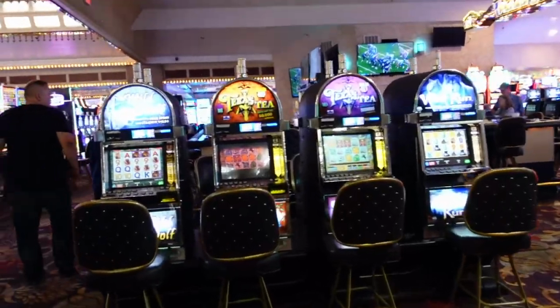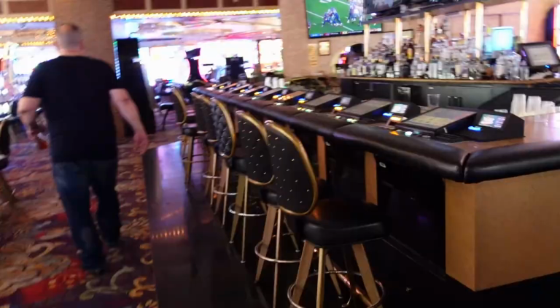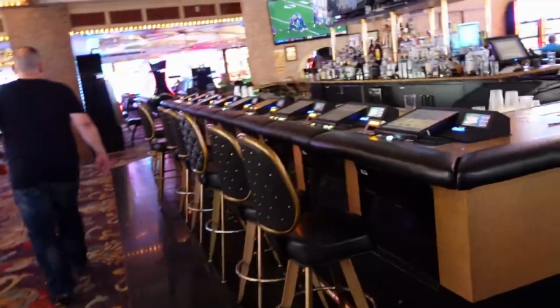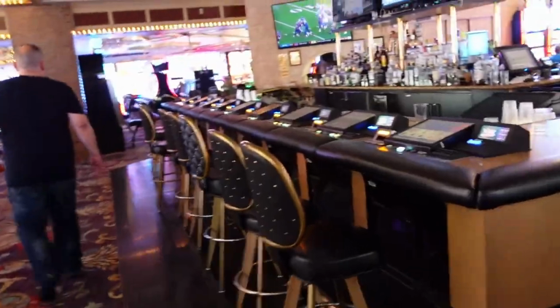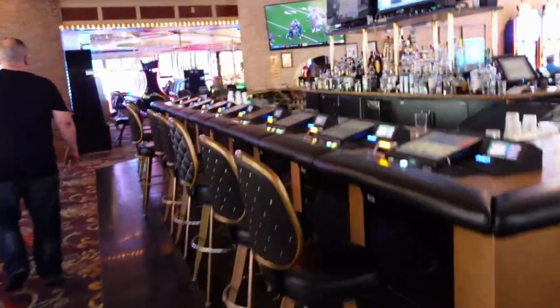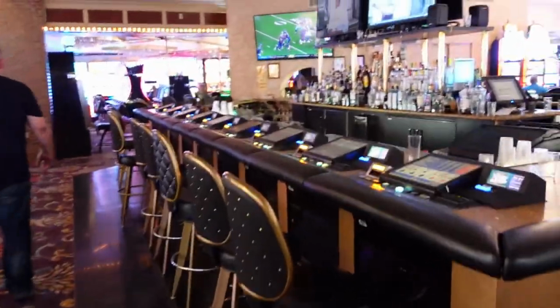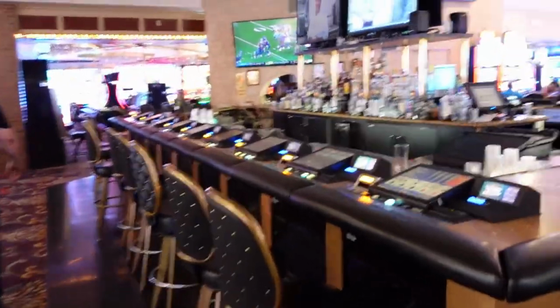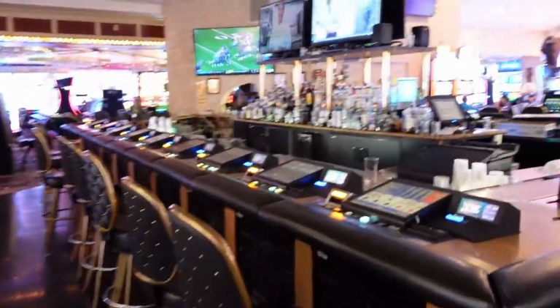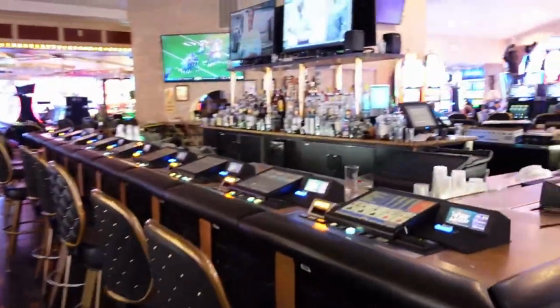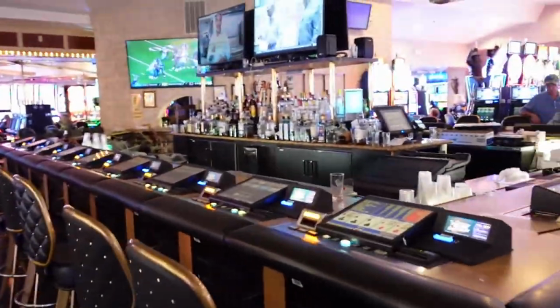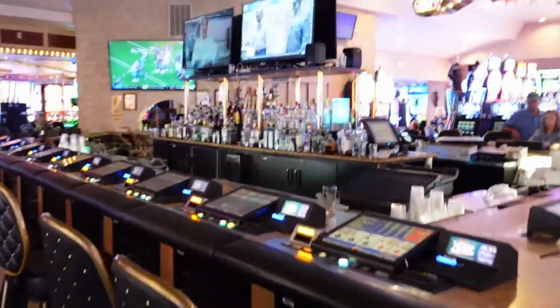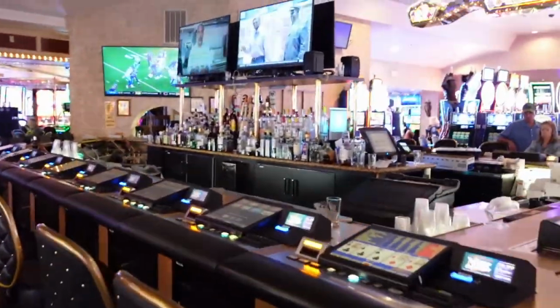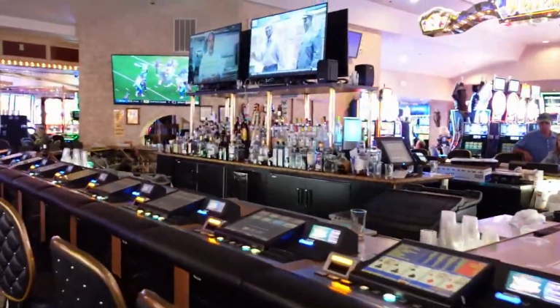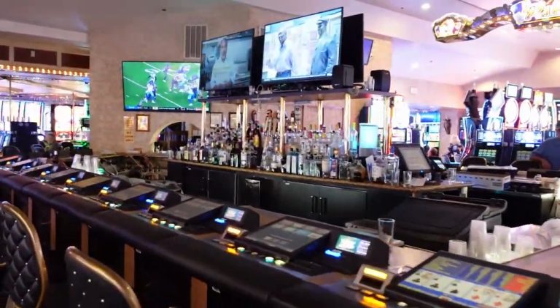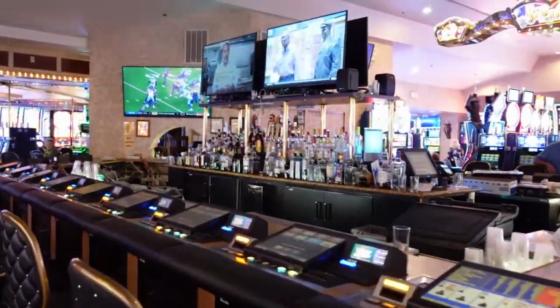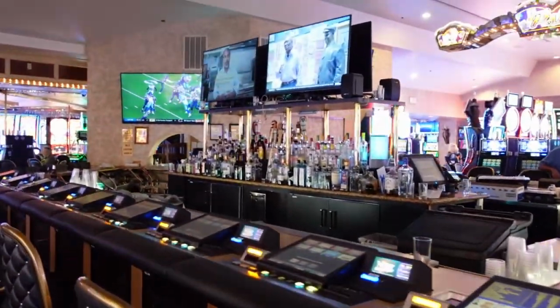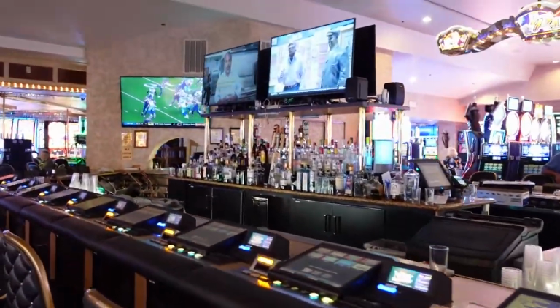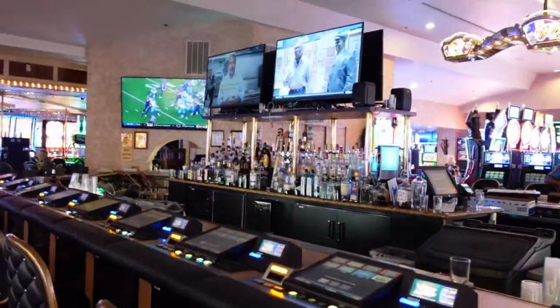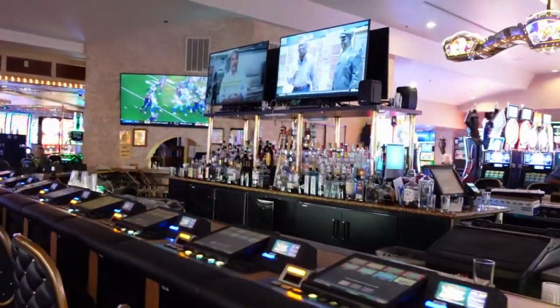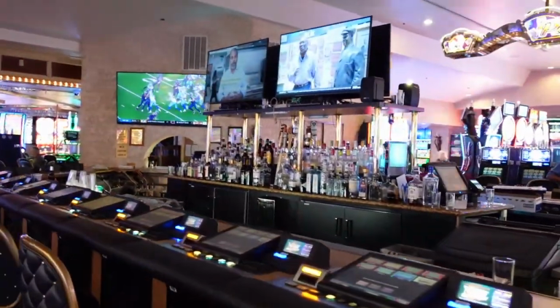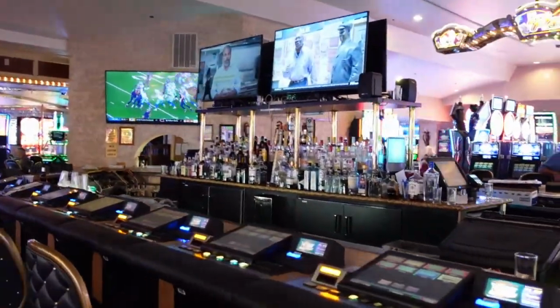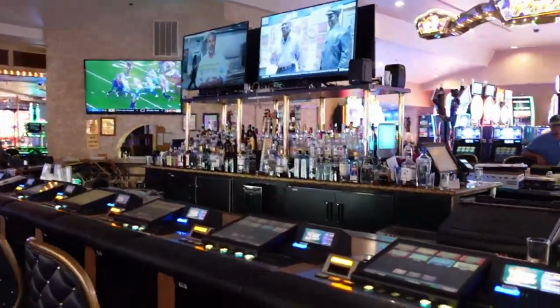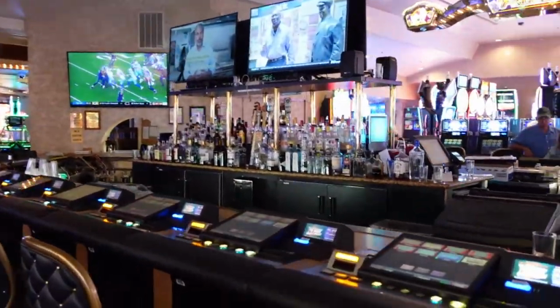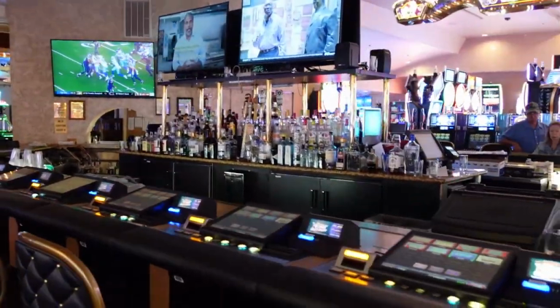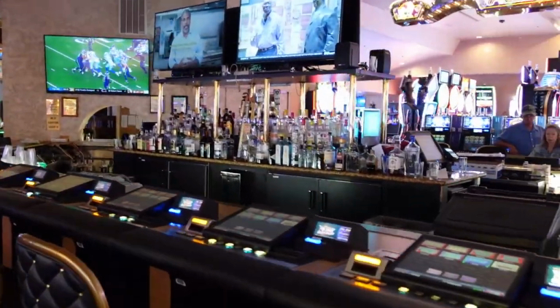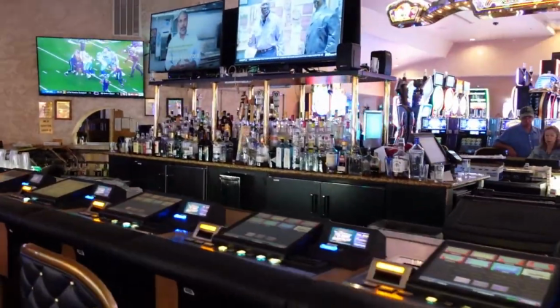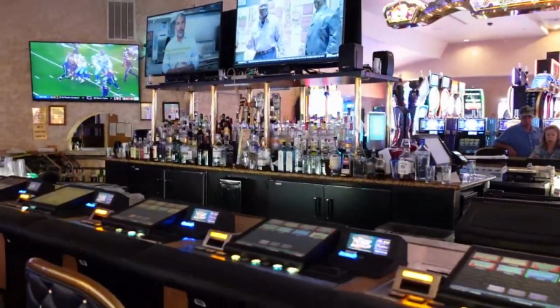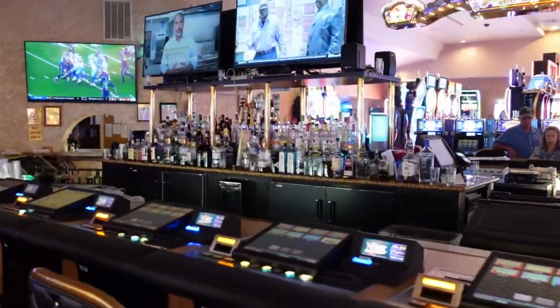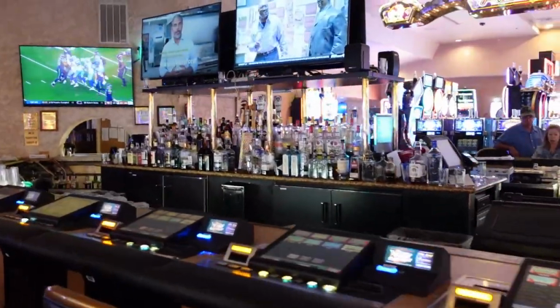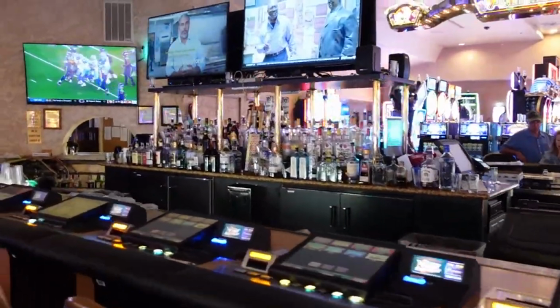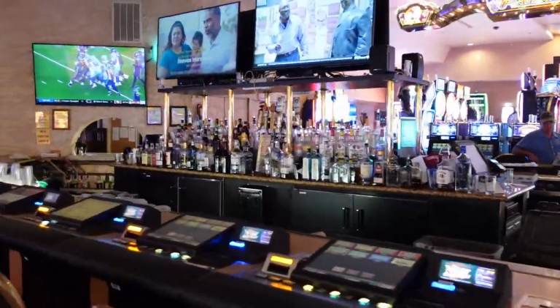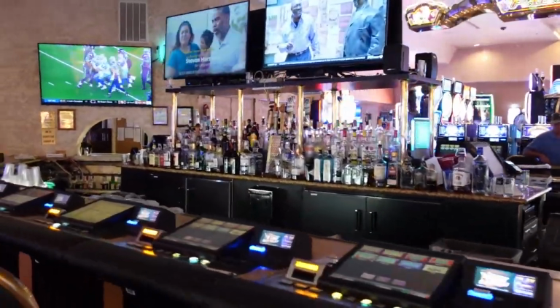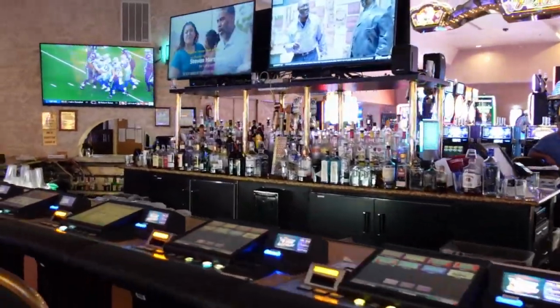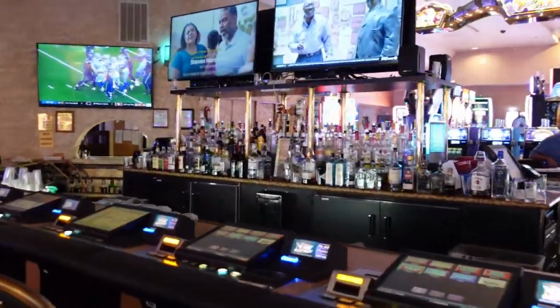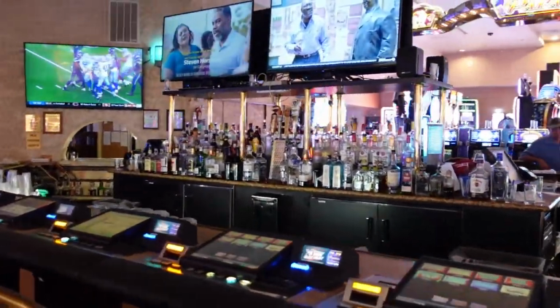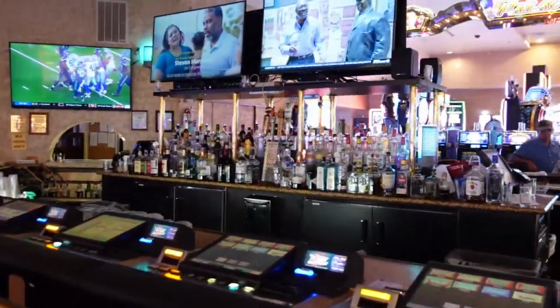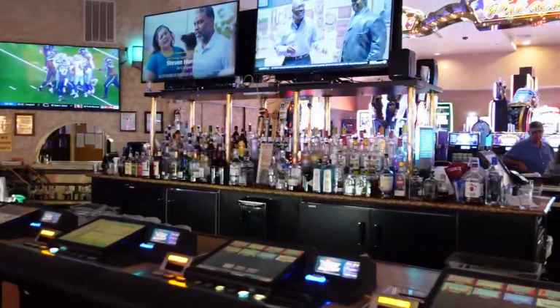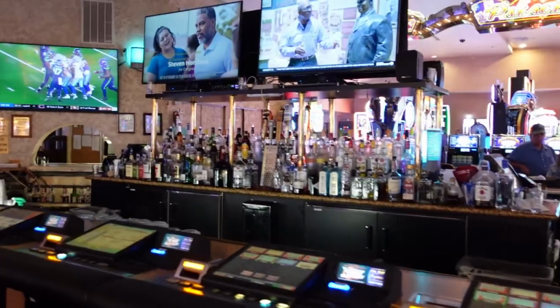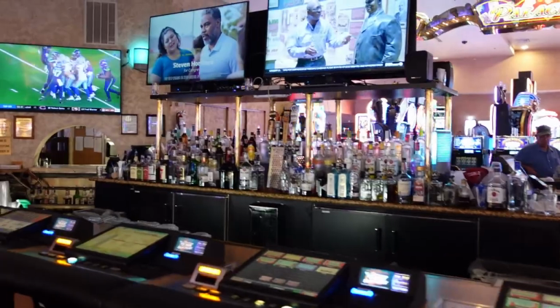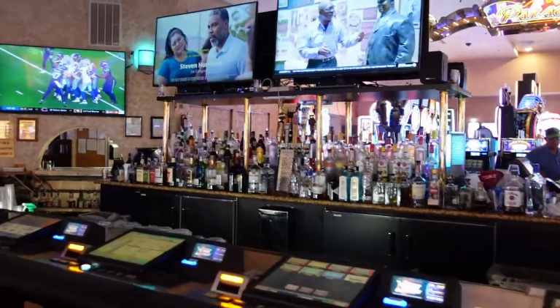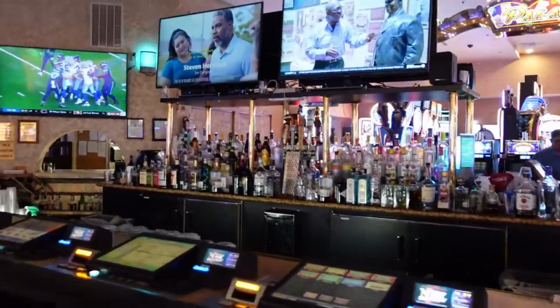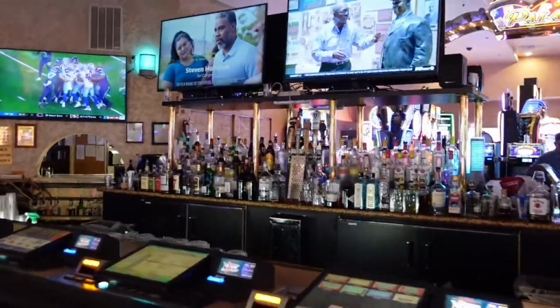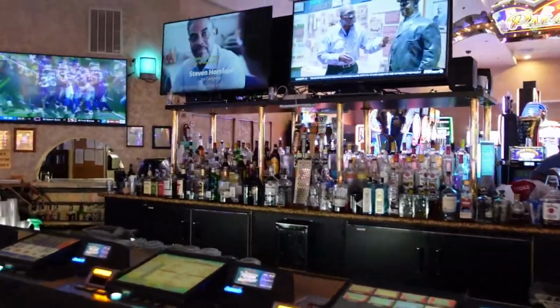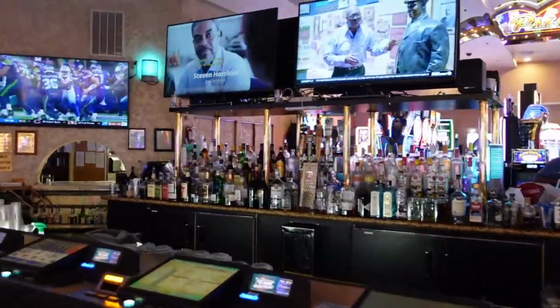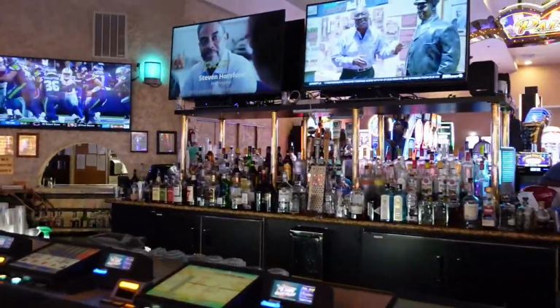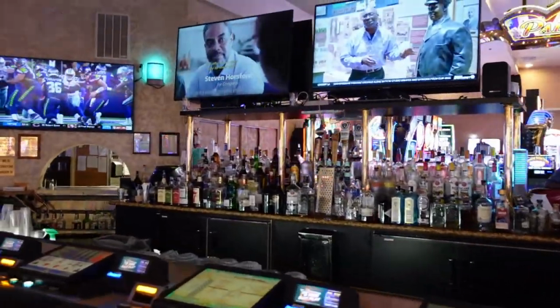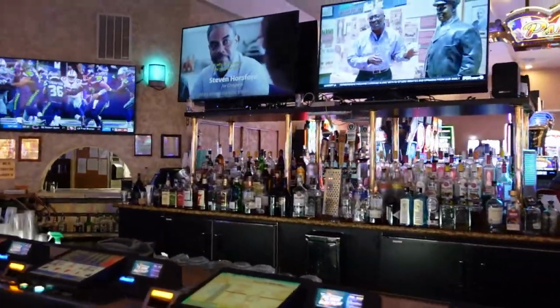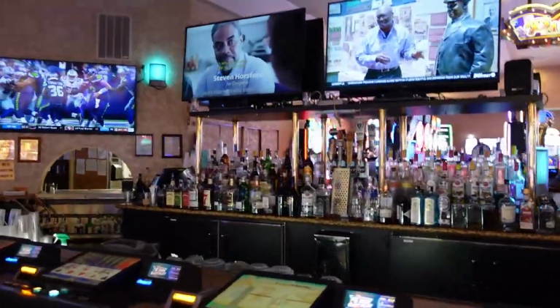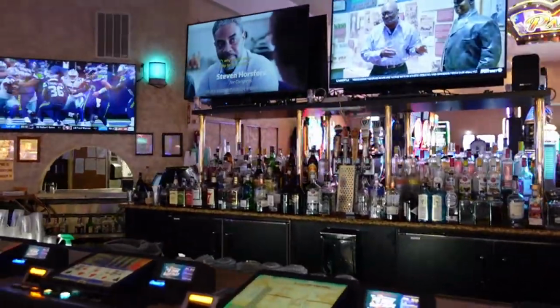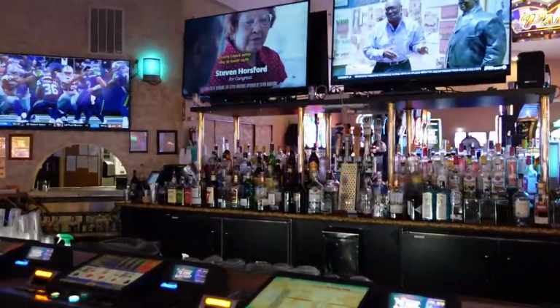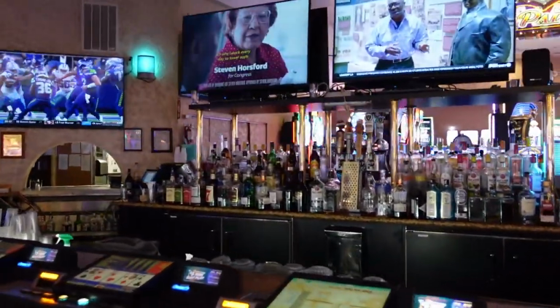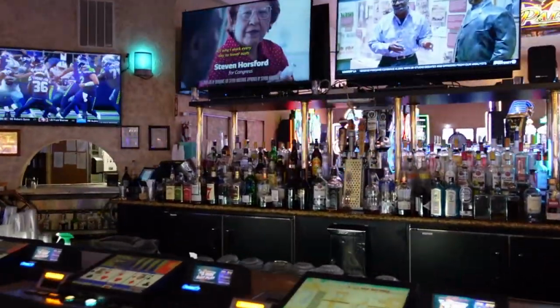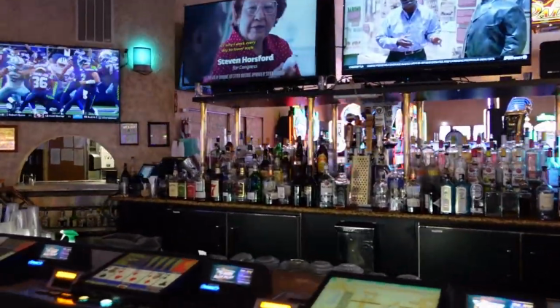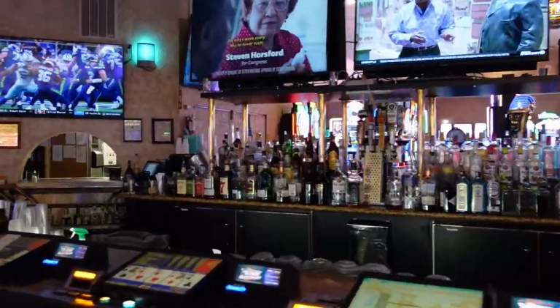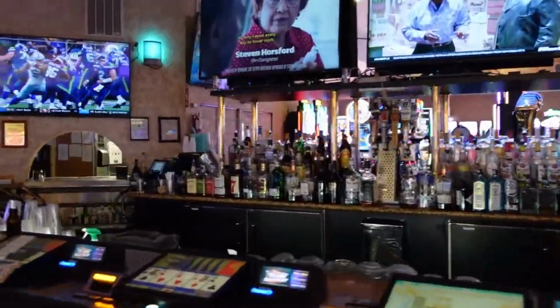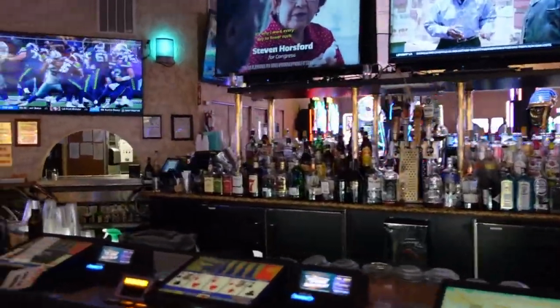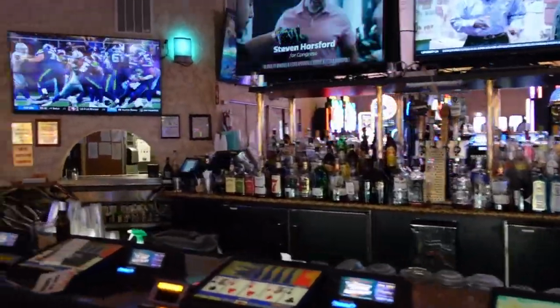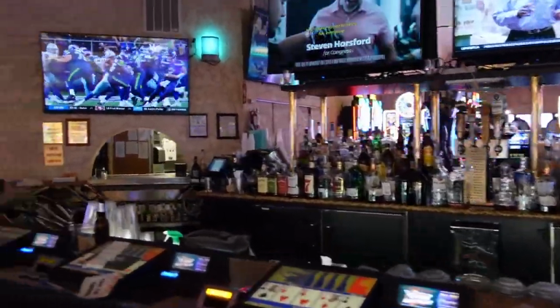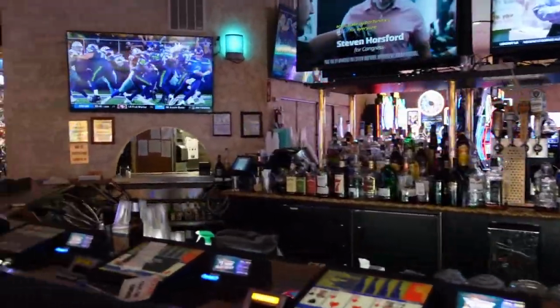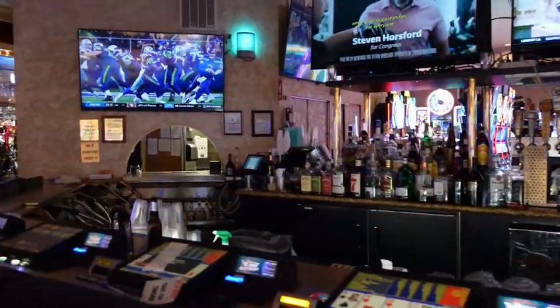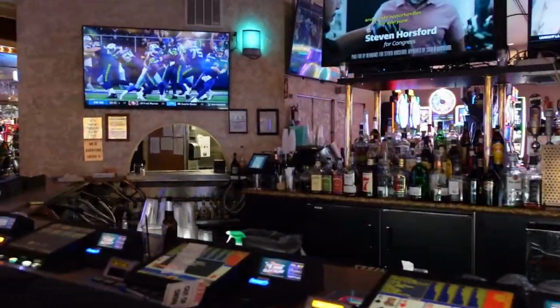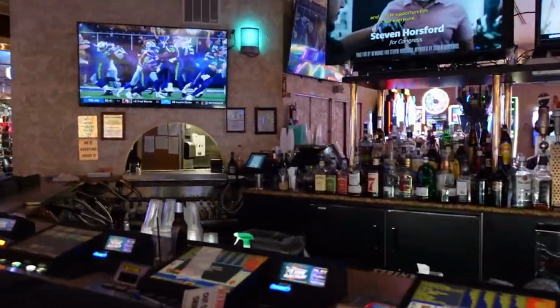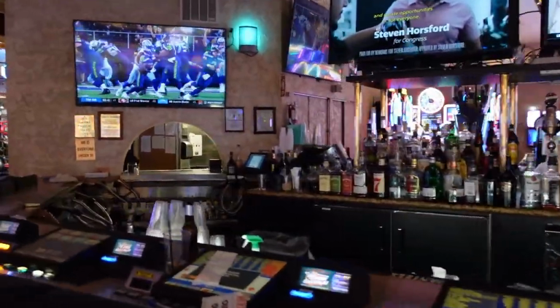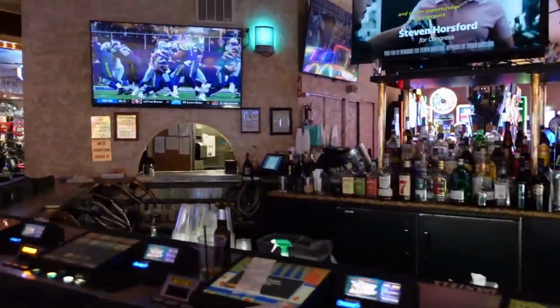This bar over here on the right is called the Palace Bar, and this is a really fun bar. We always come here and have a lot of fun over here at the Palace Bar.